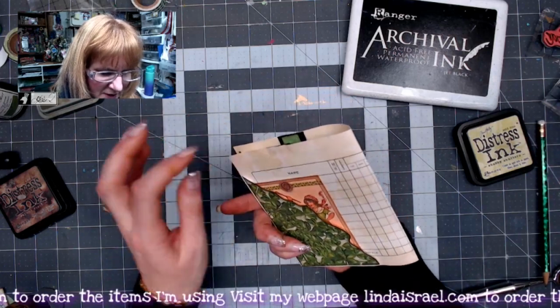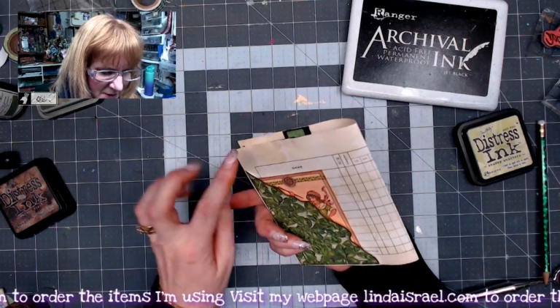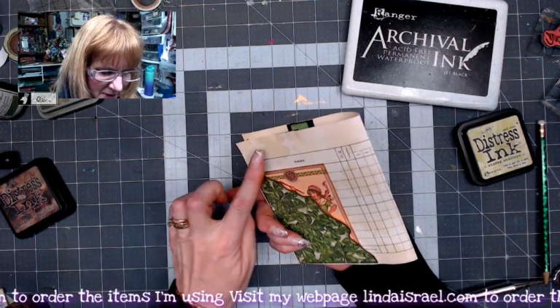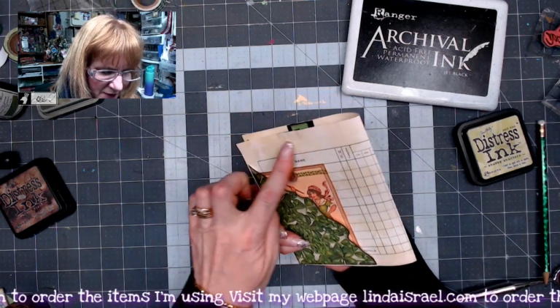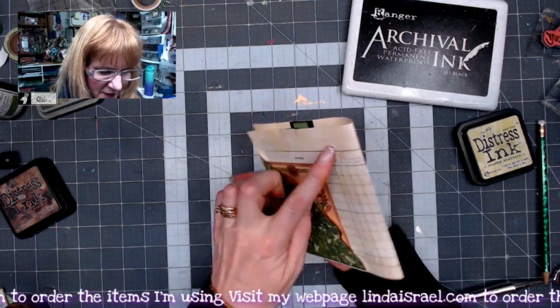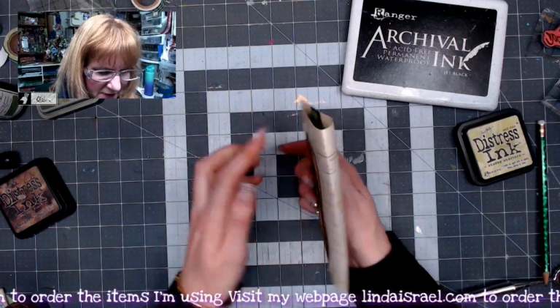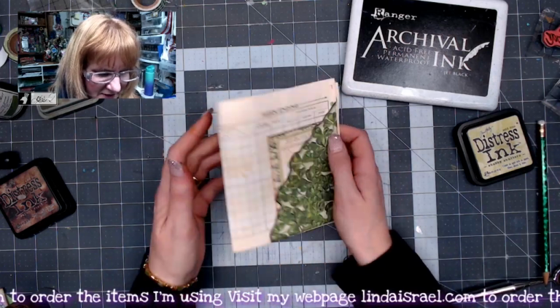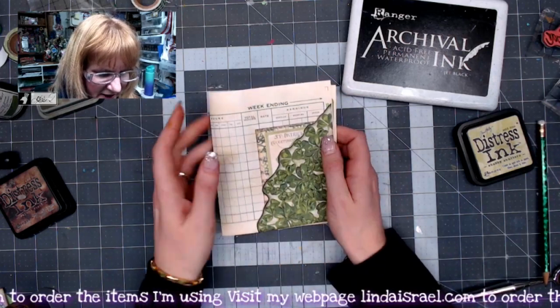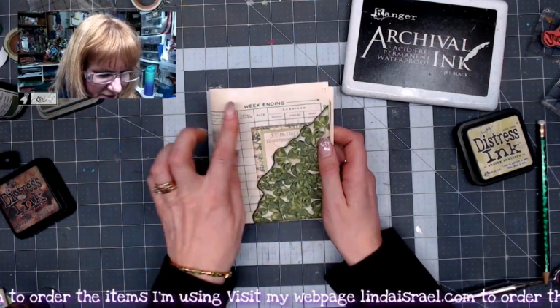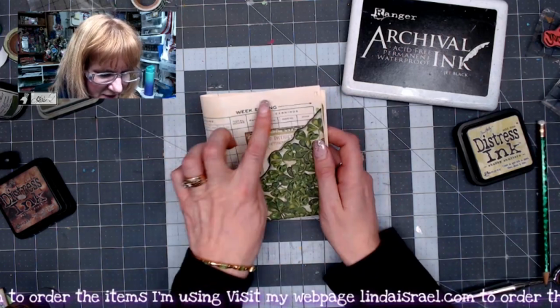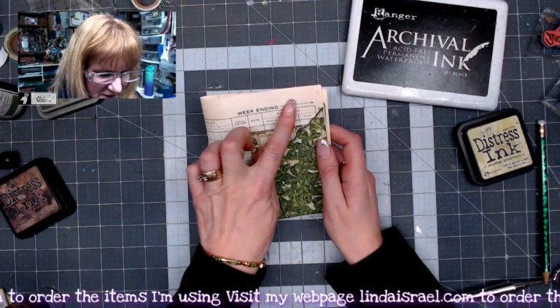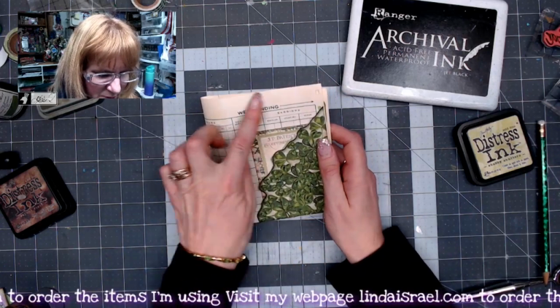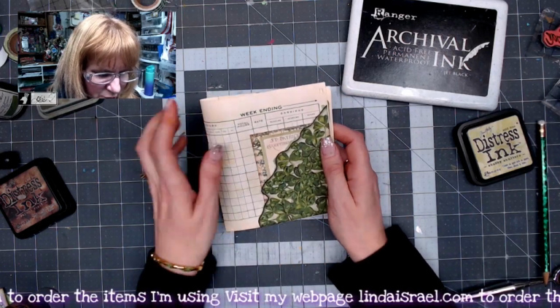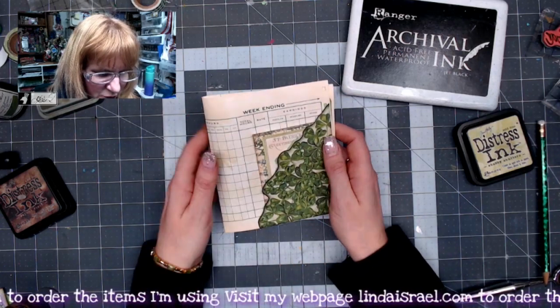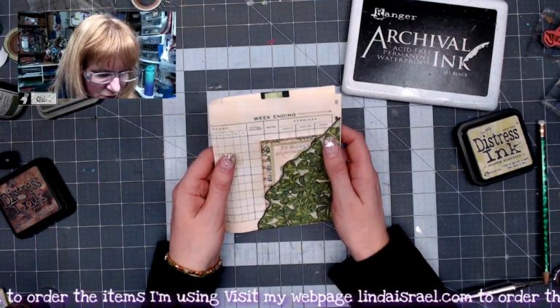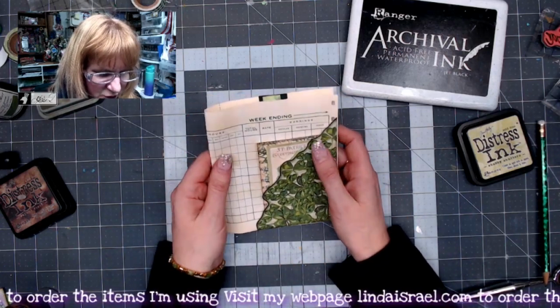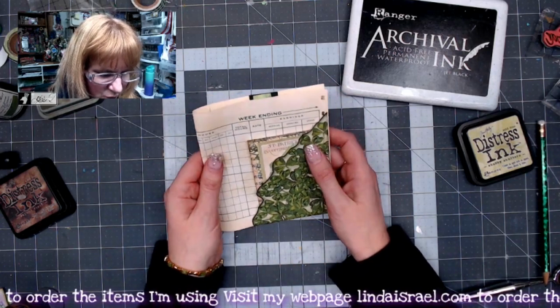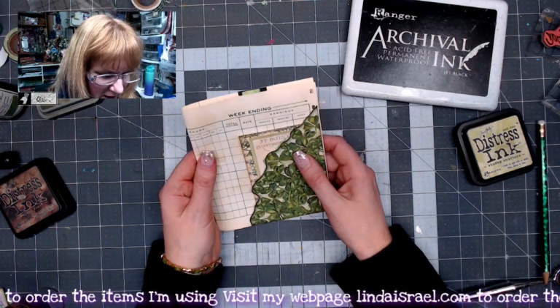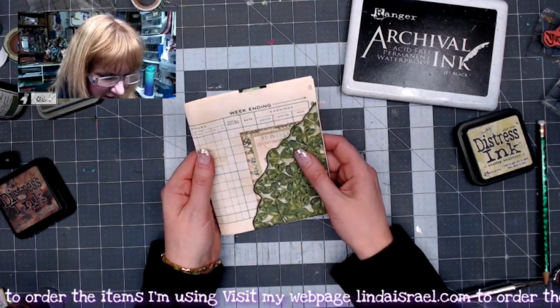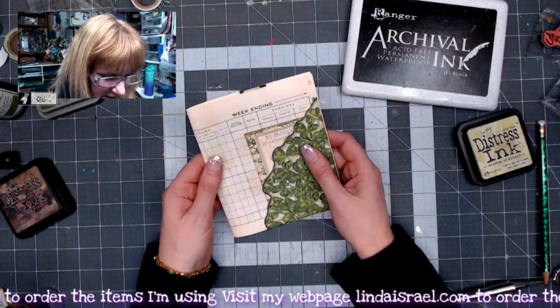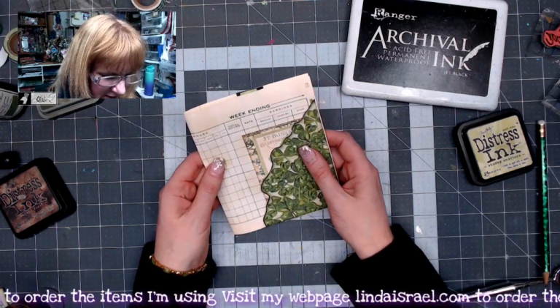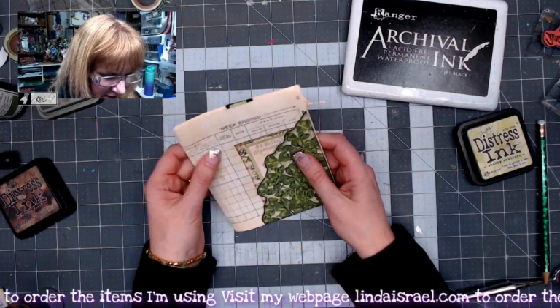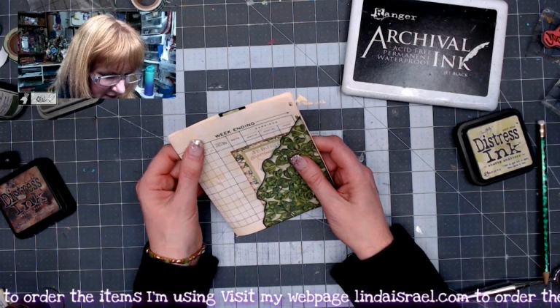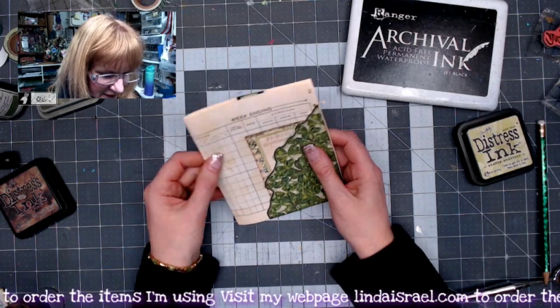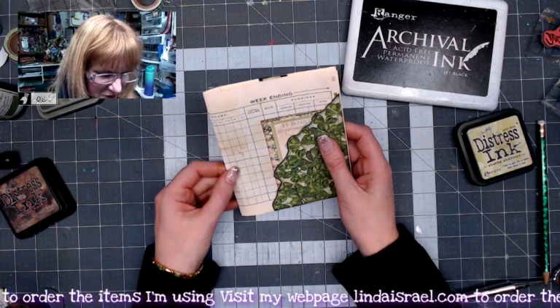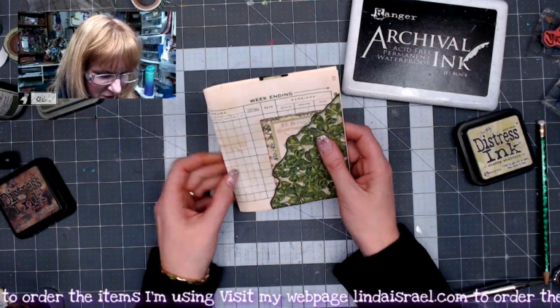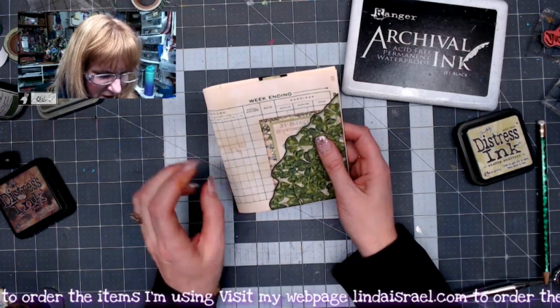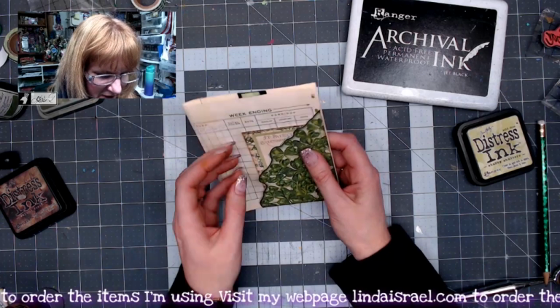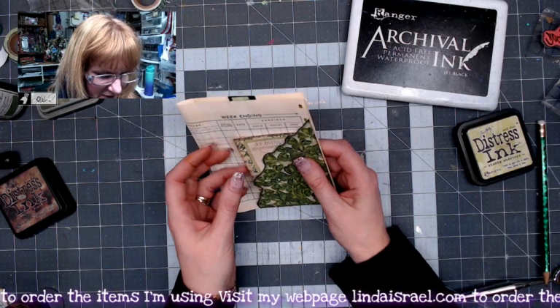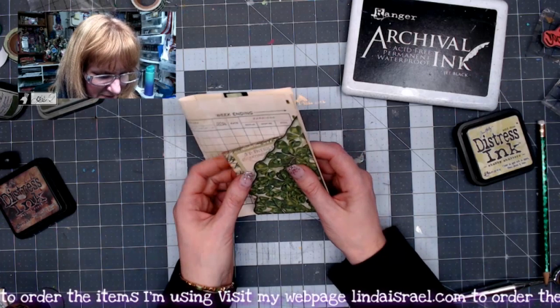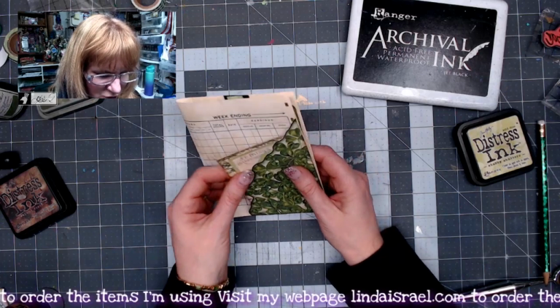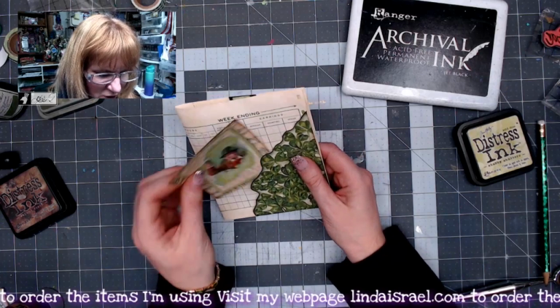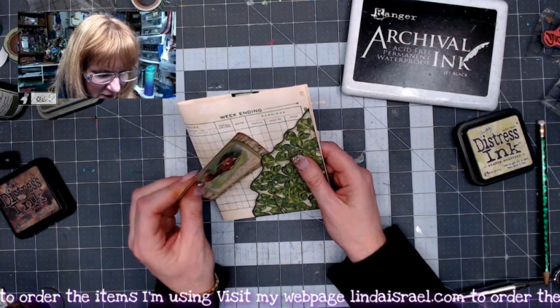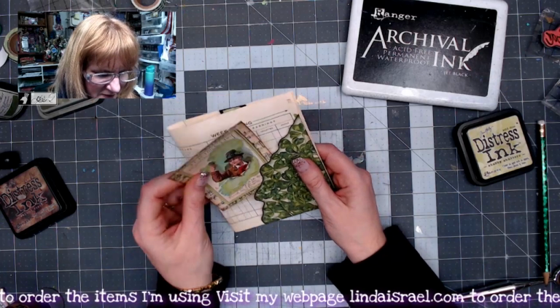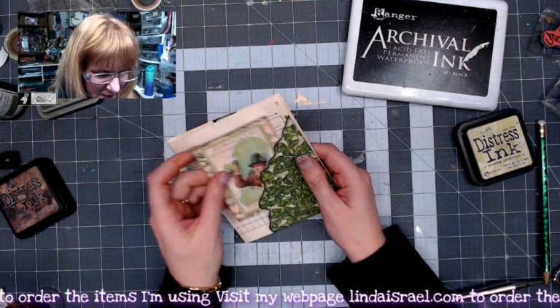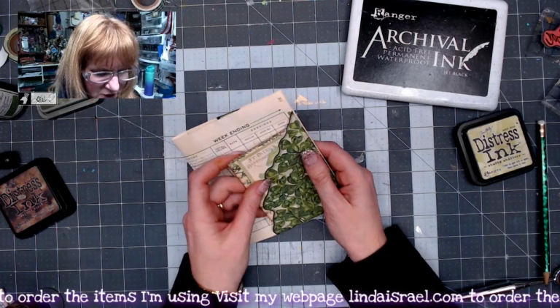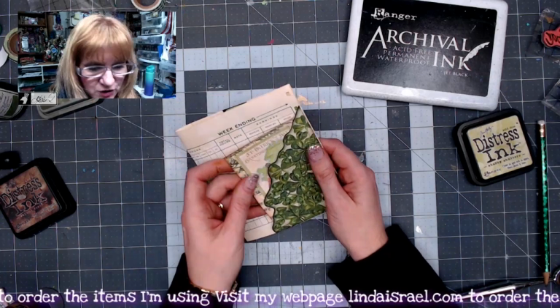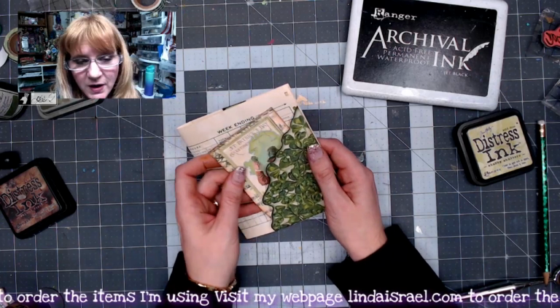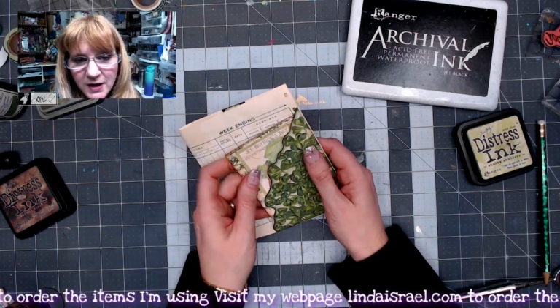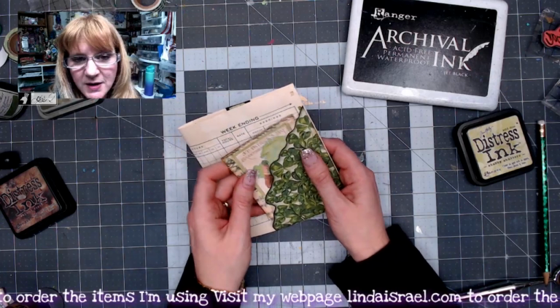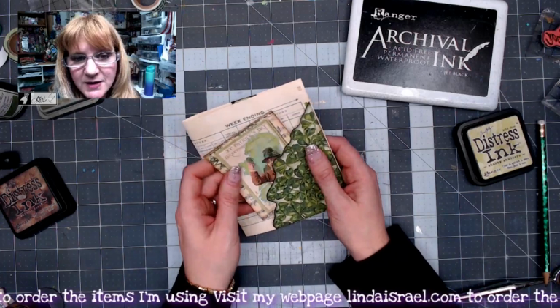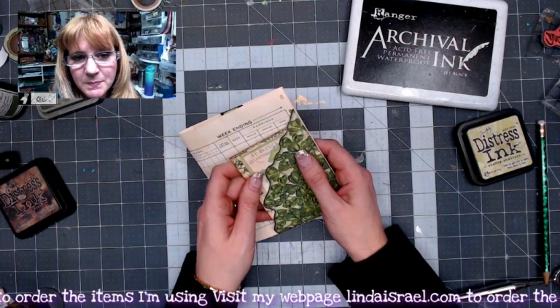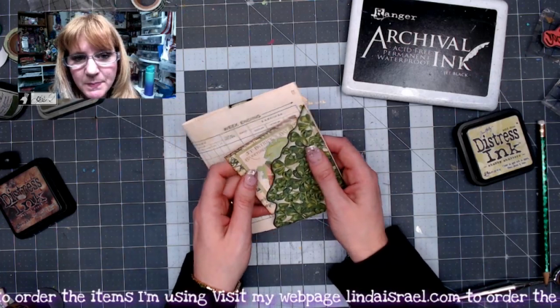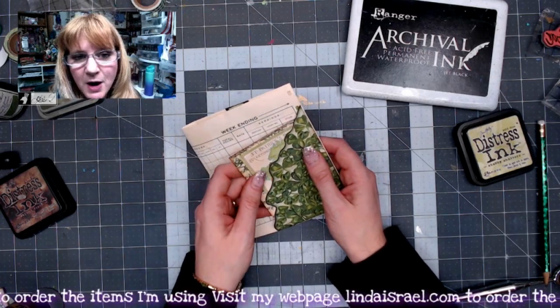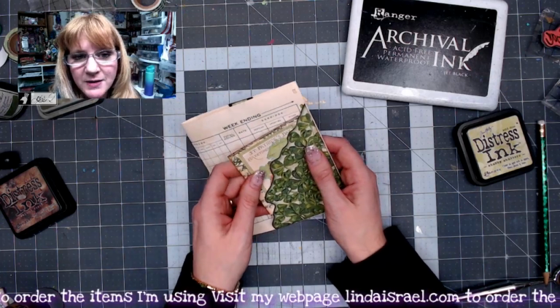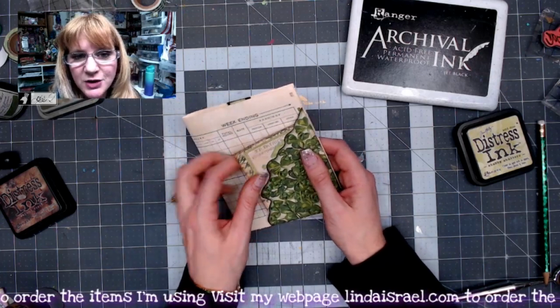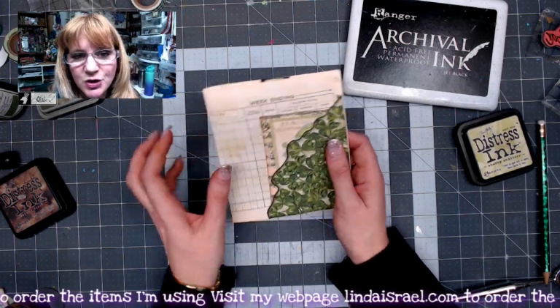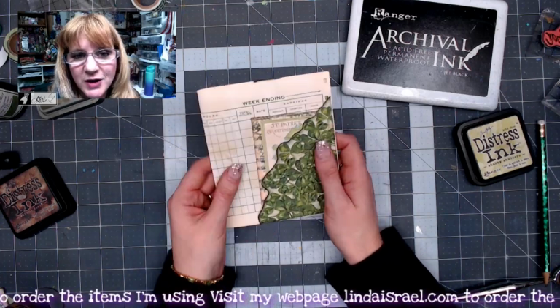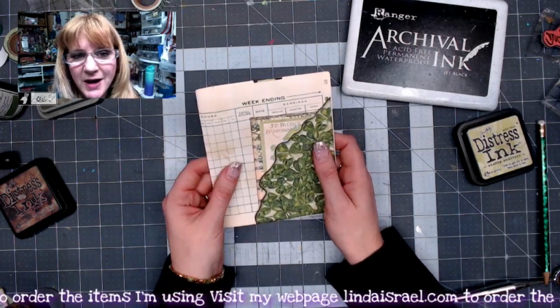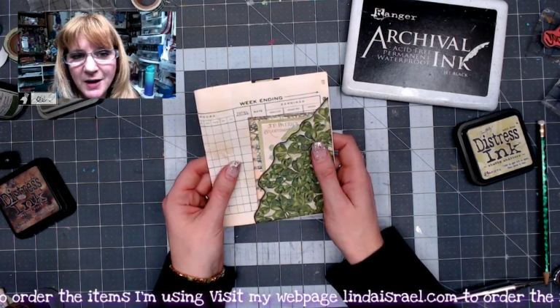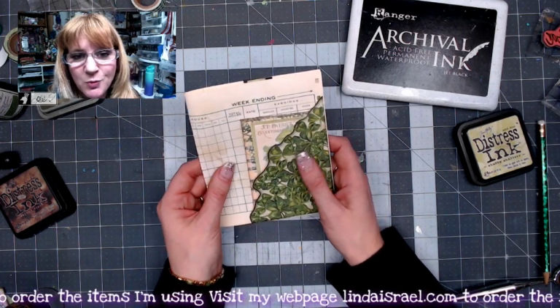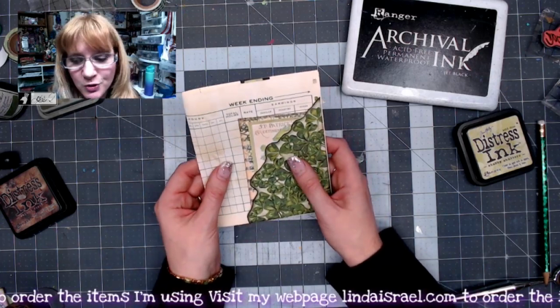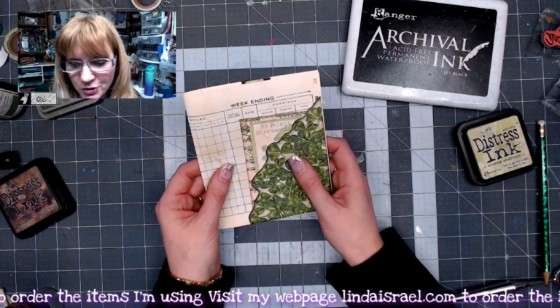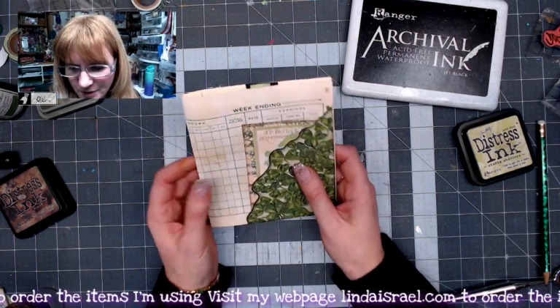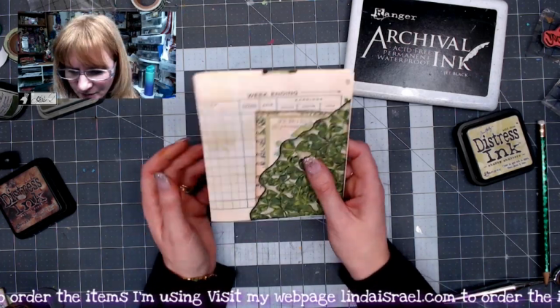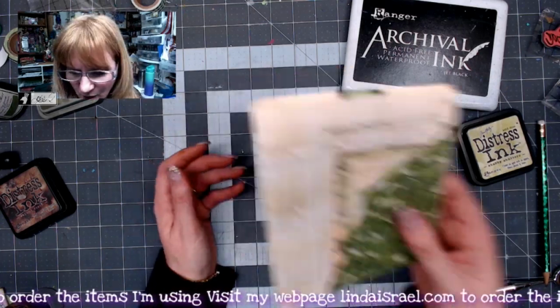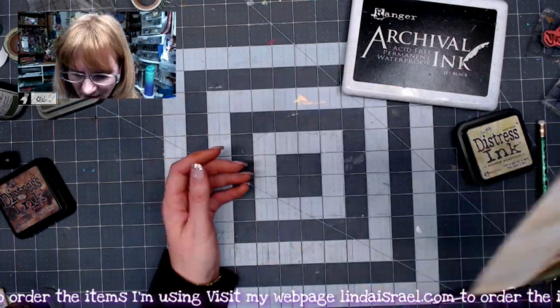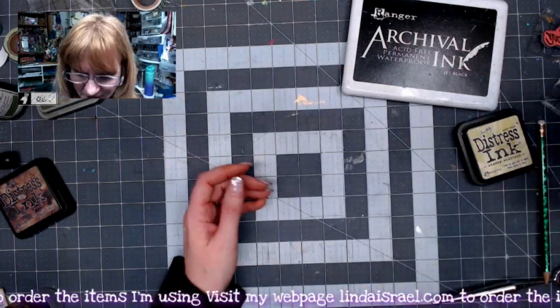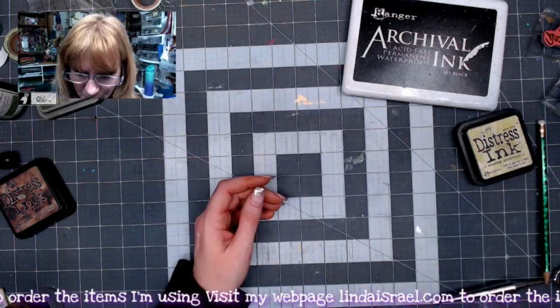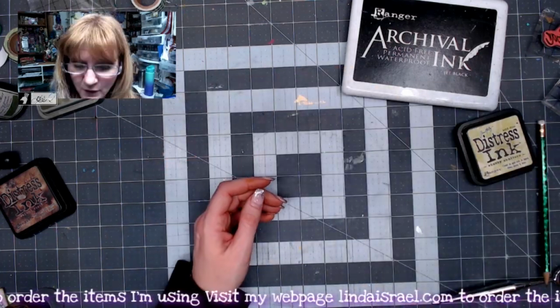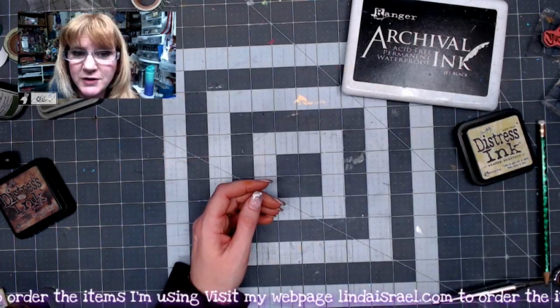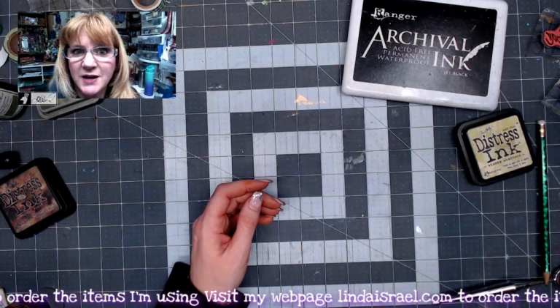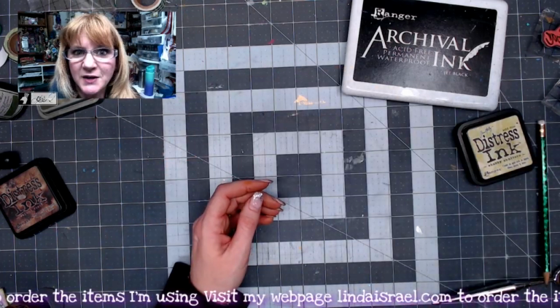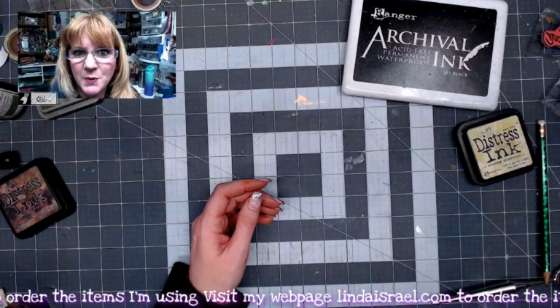Now we have this little page decorated up and you can add more to it if you want. I thought this left us some room to write — you've got some journaling space and a spot to add more. Let's move on to the next one.